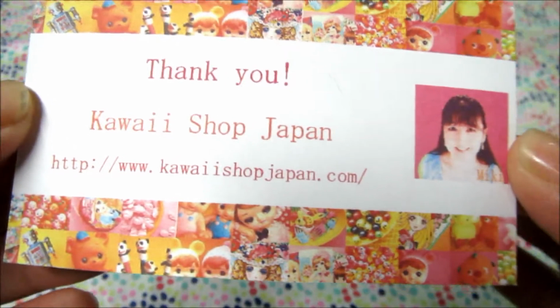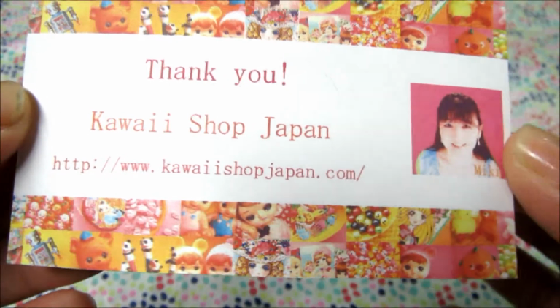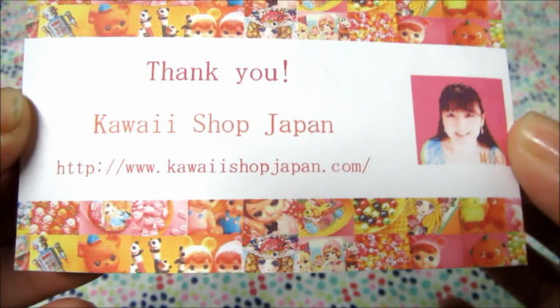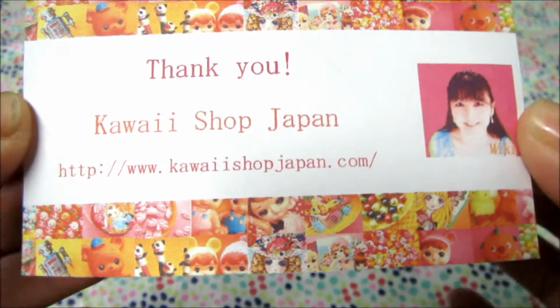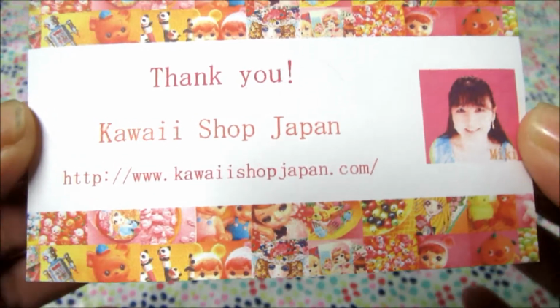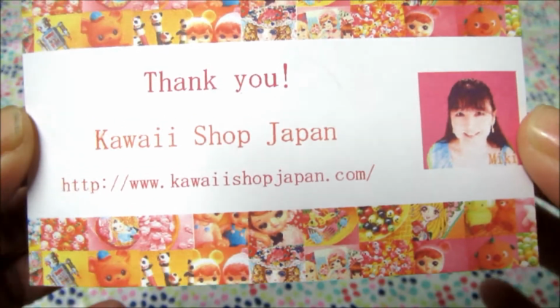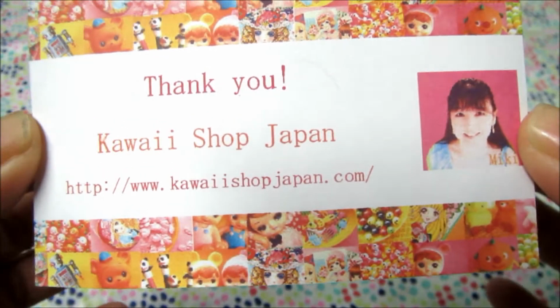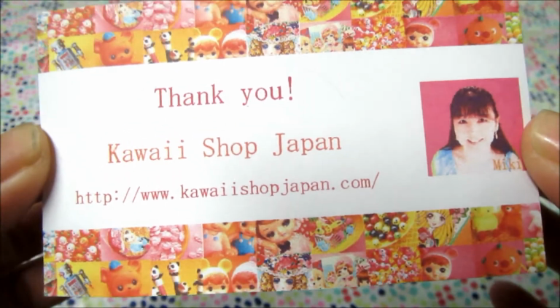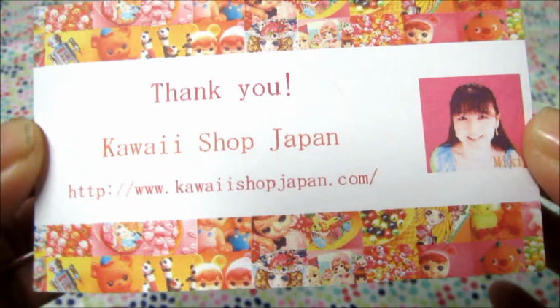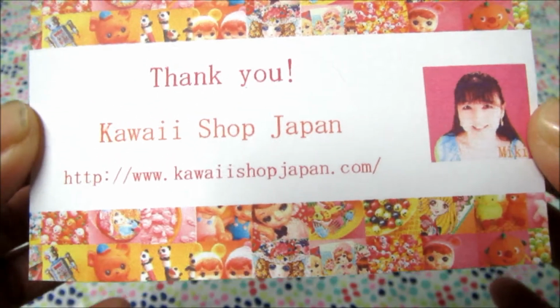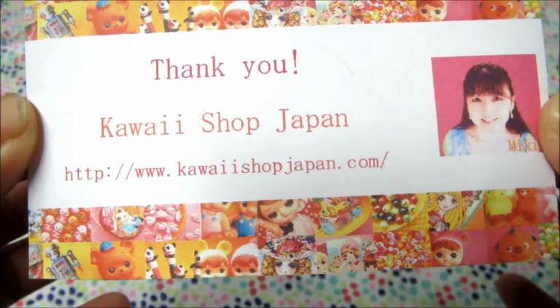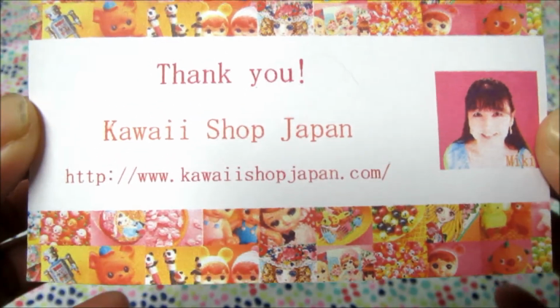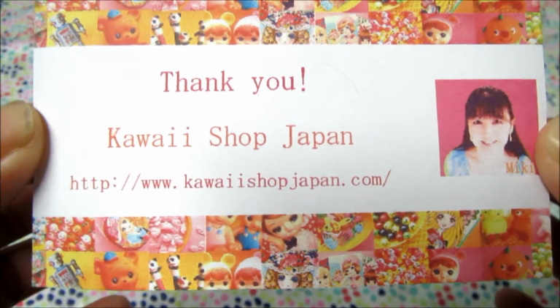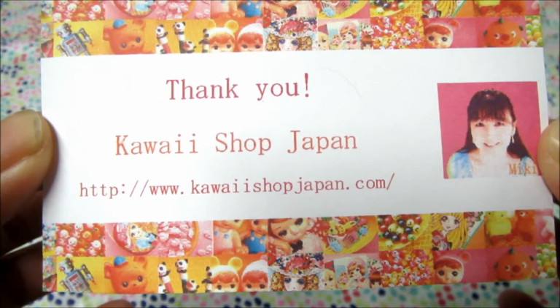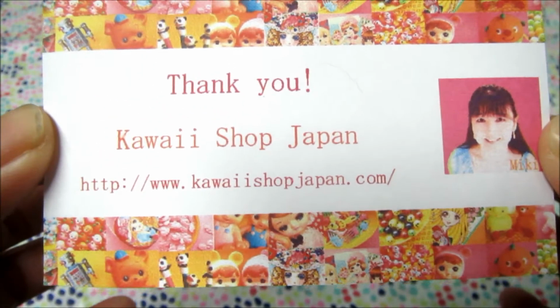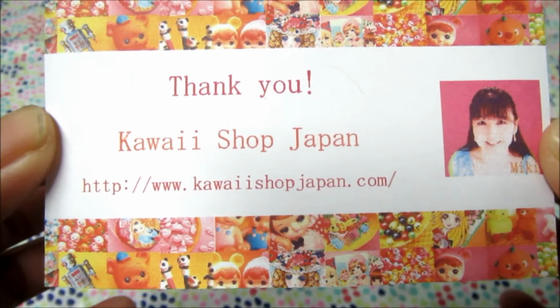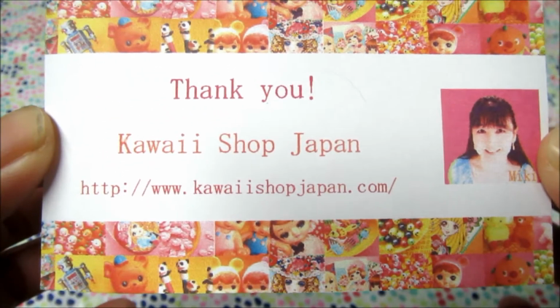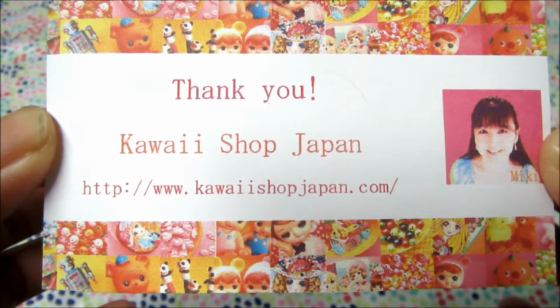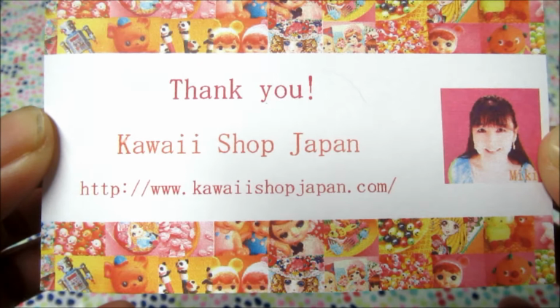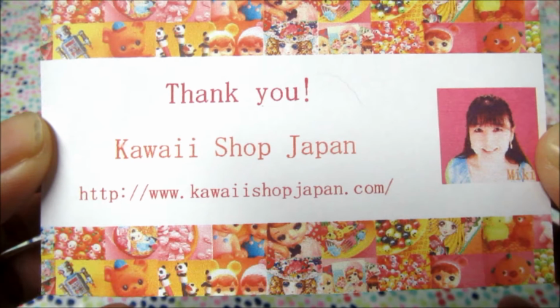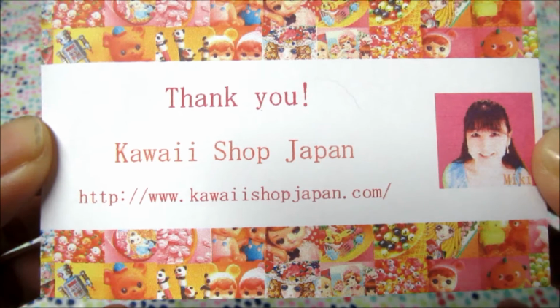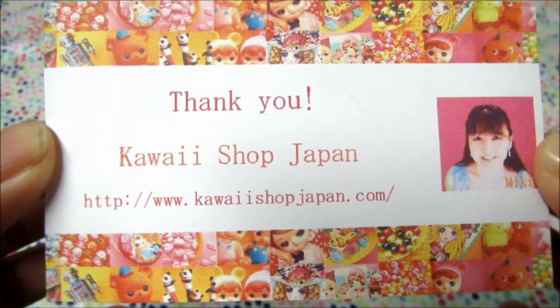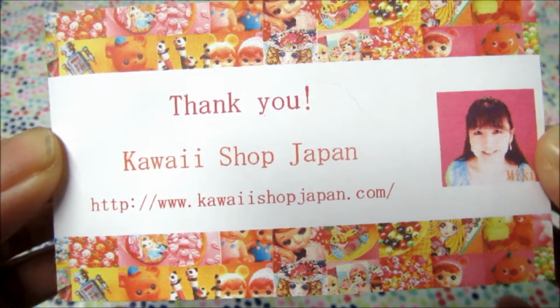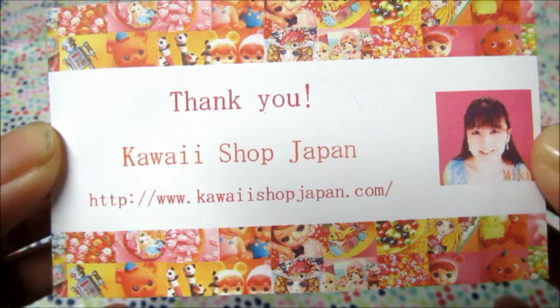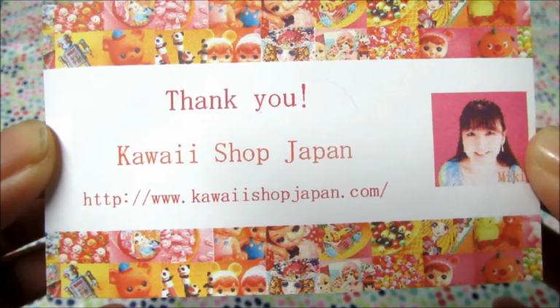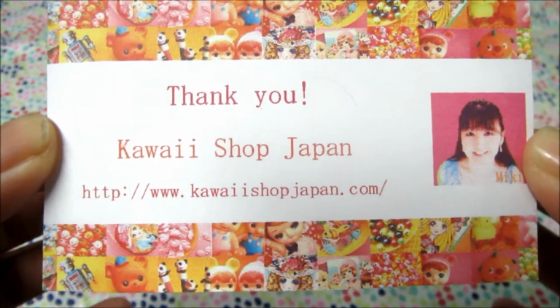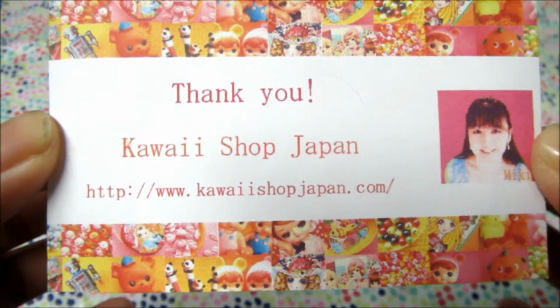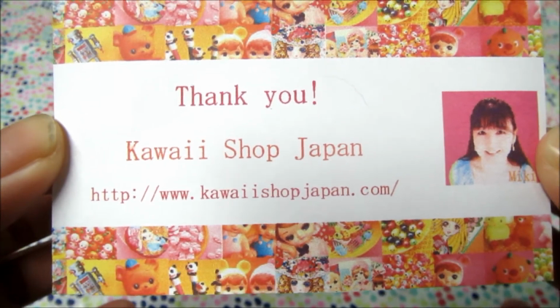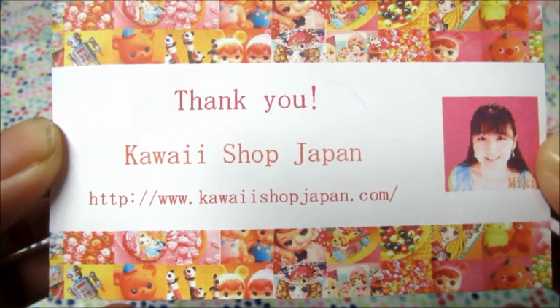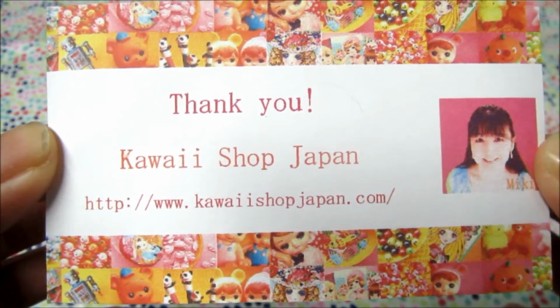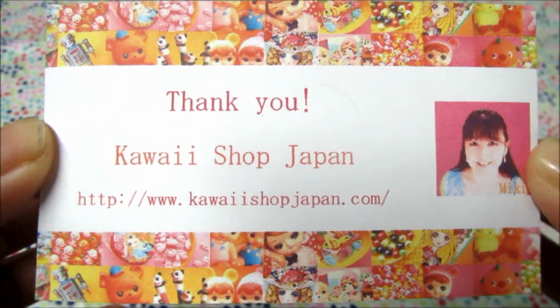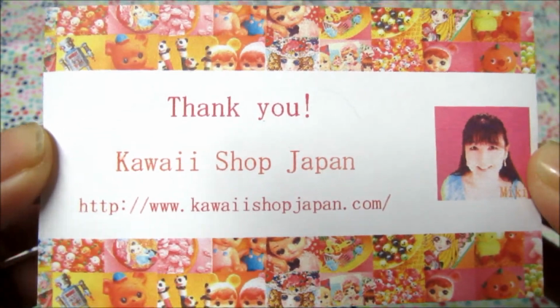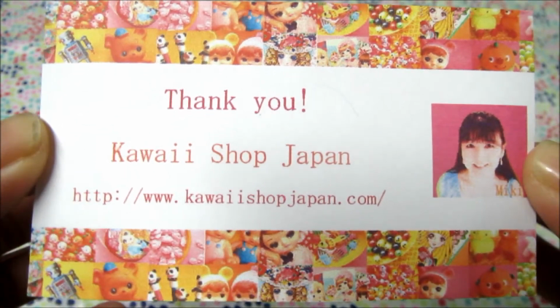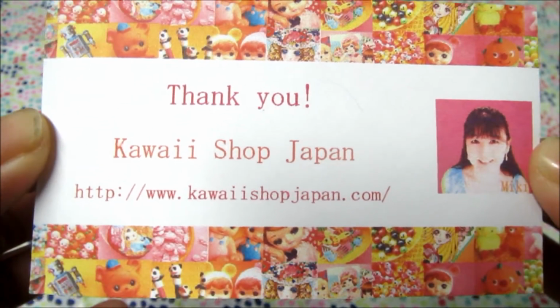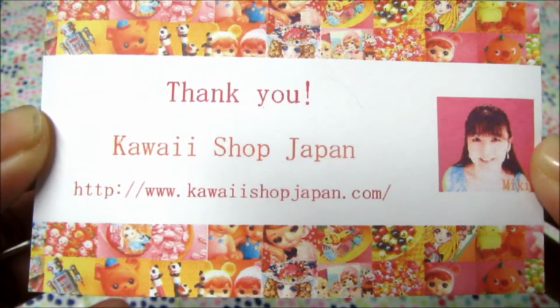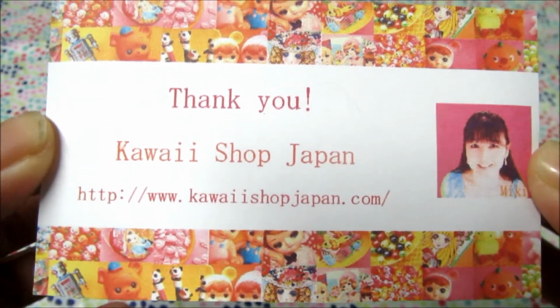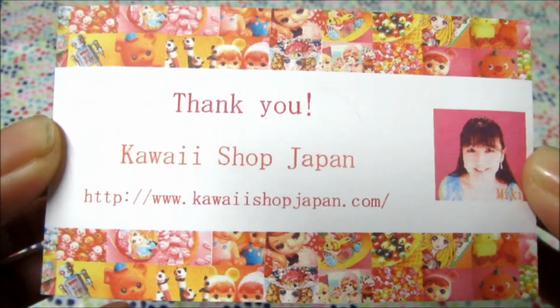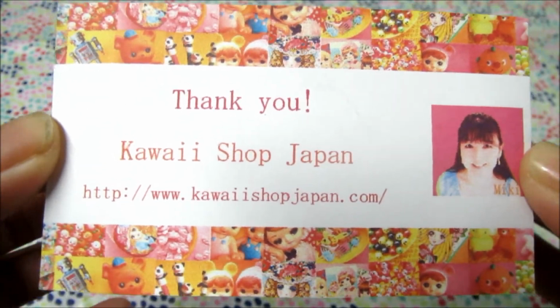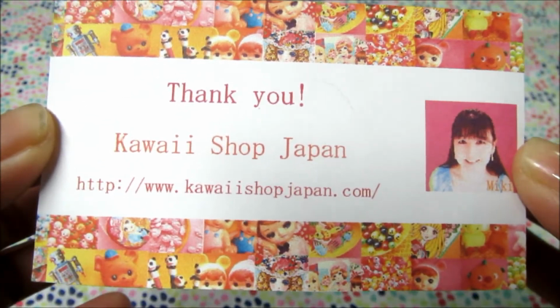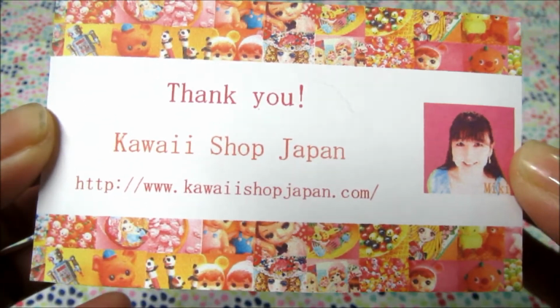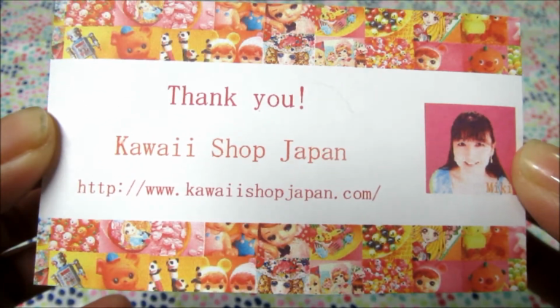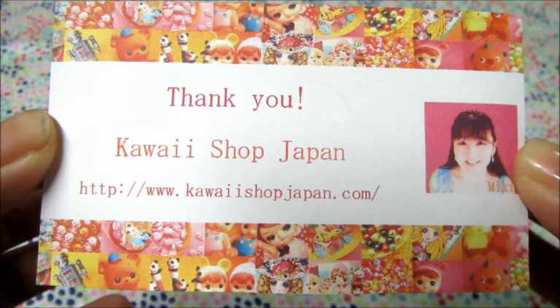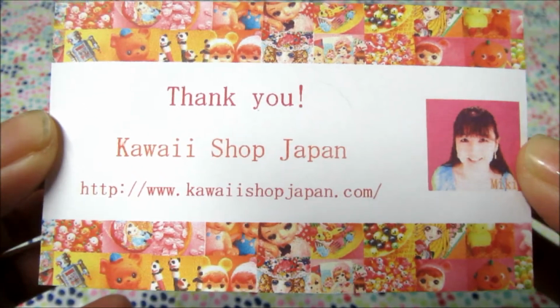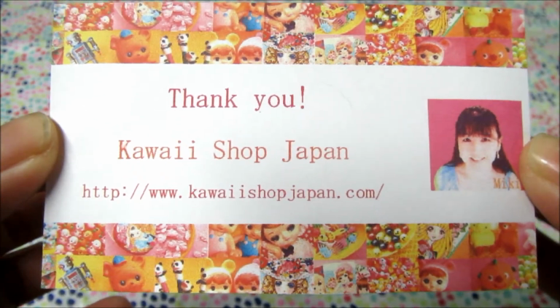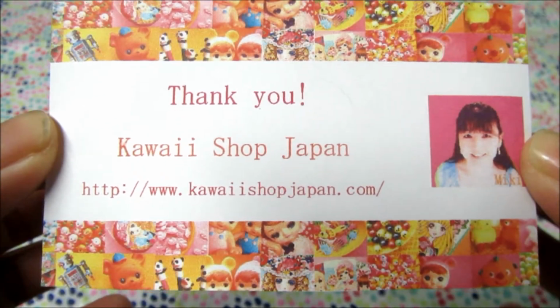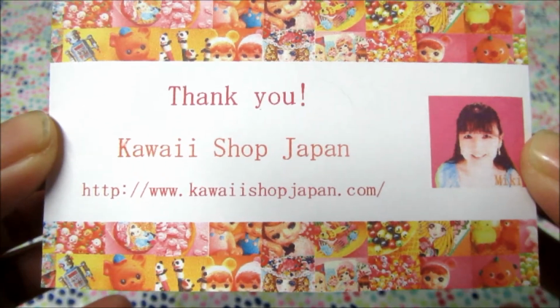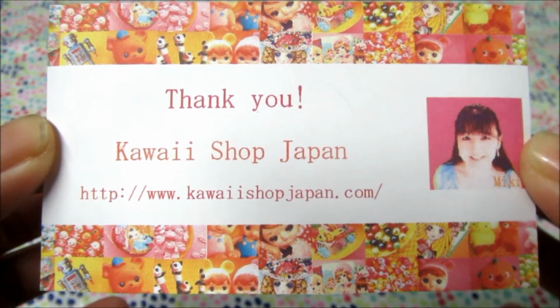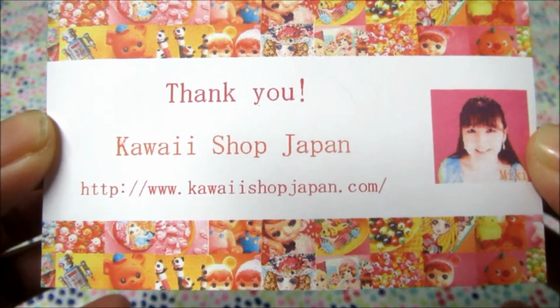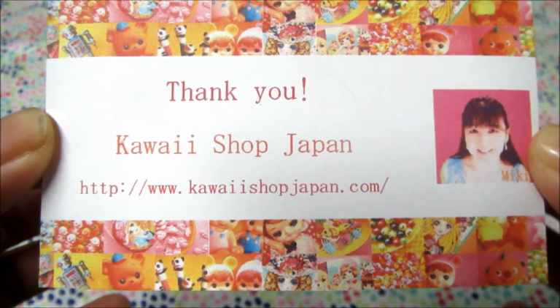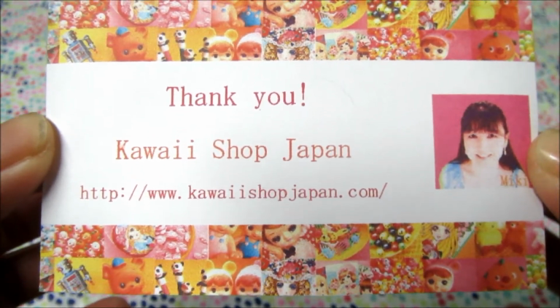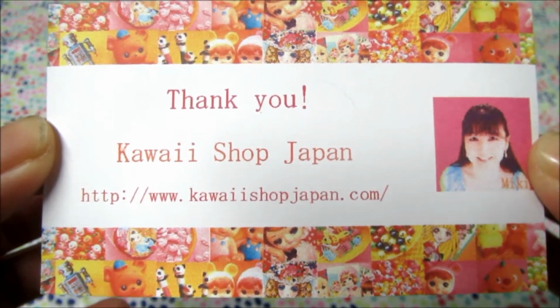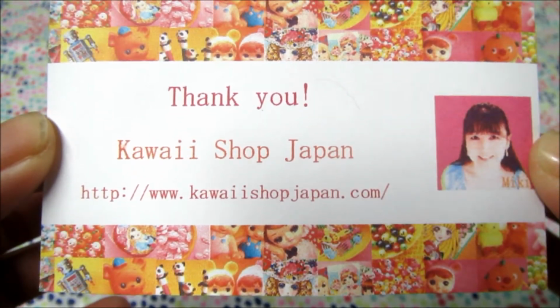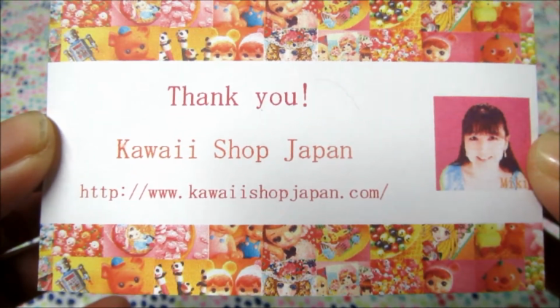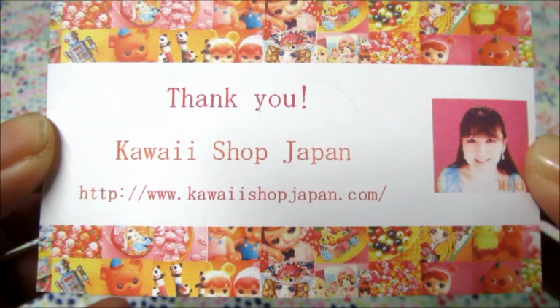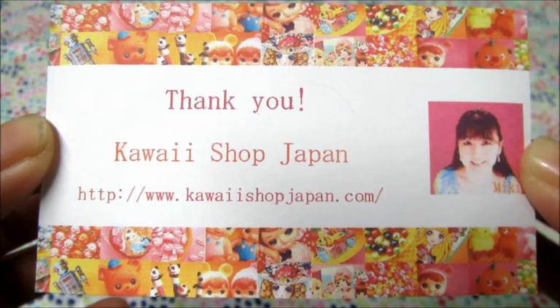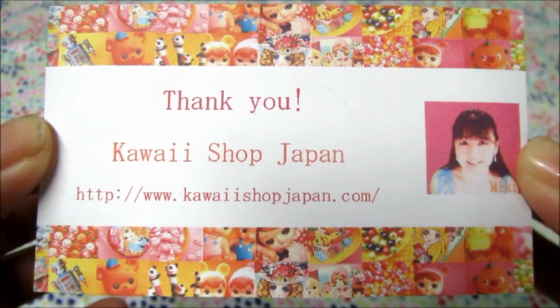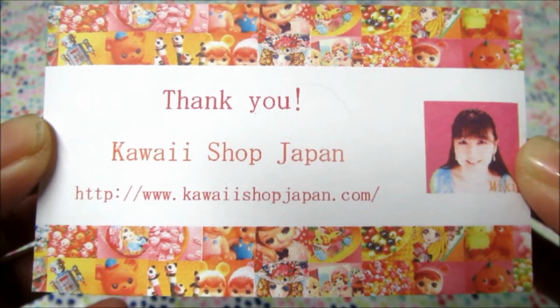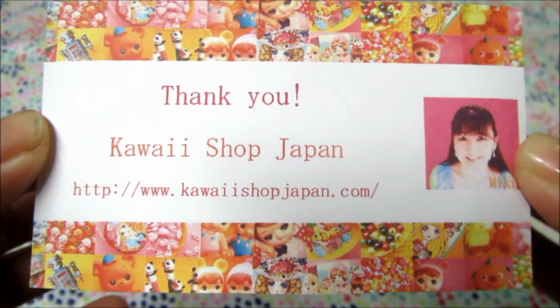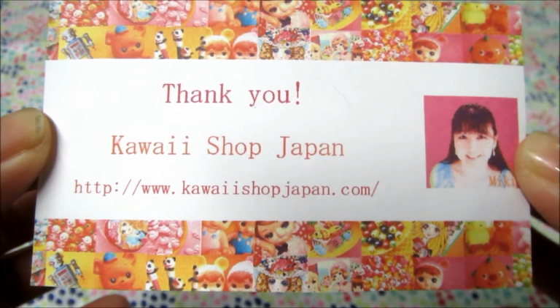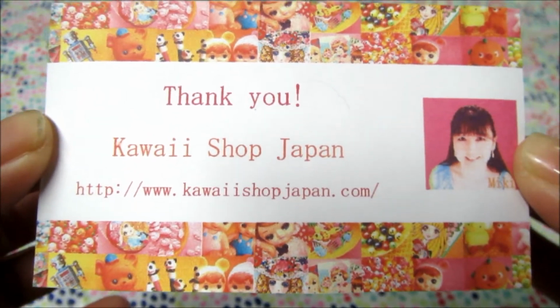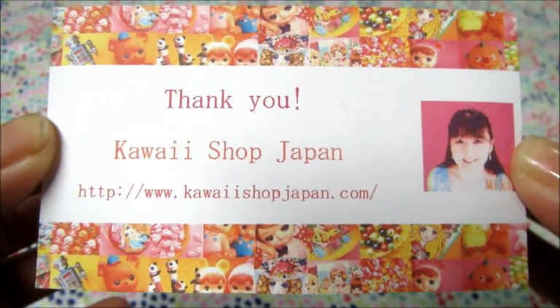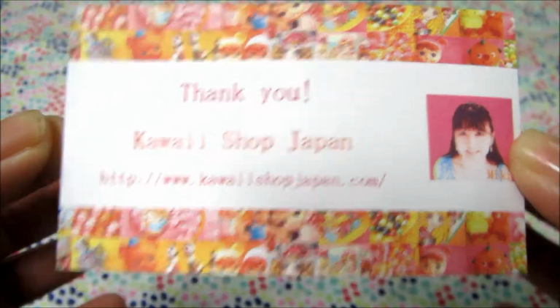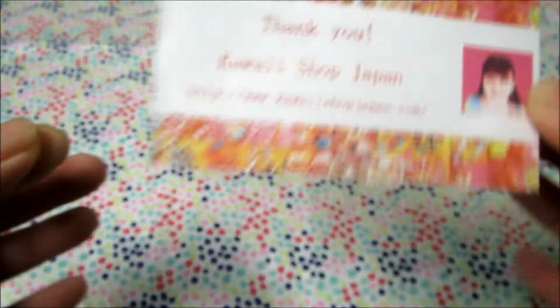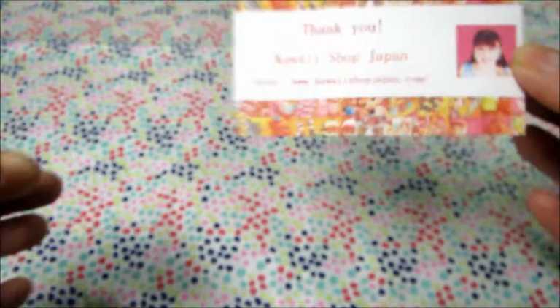I got my second purchase from Kawaii Shop Japan and I'm really super happy about this, so let's get started.